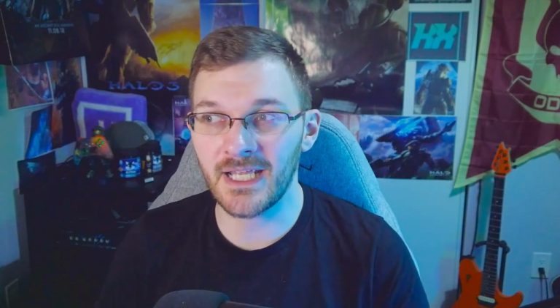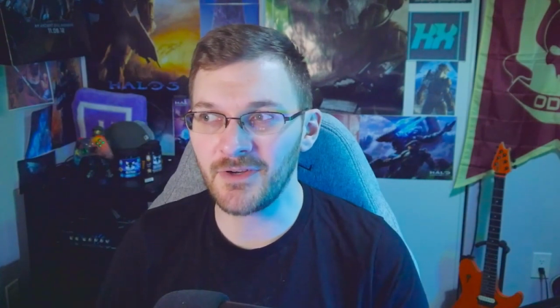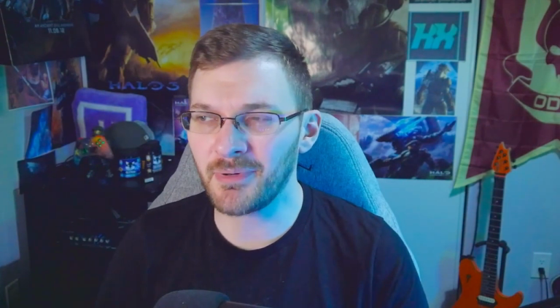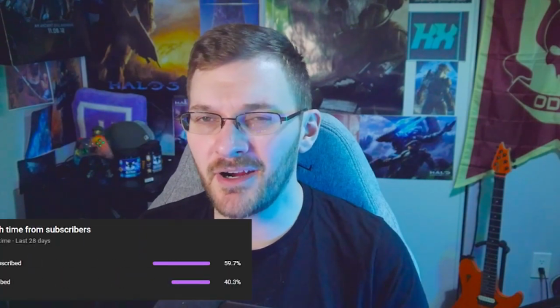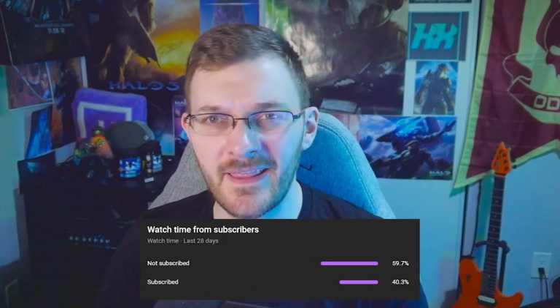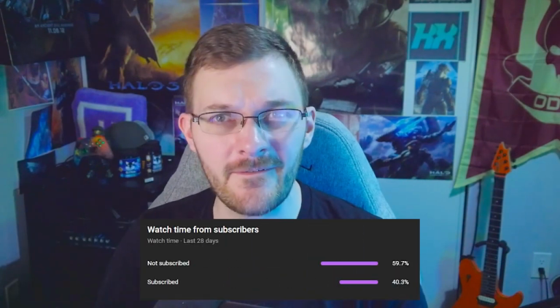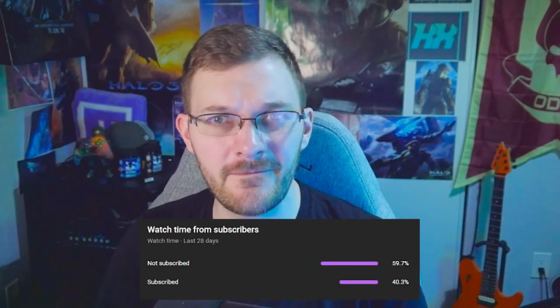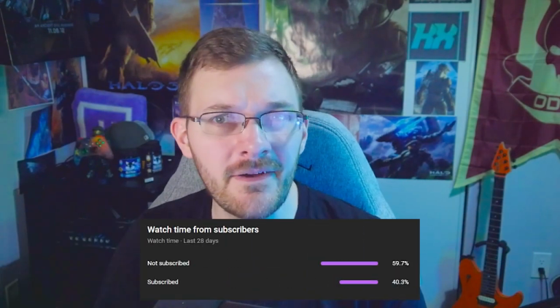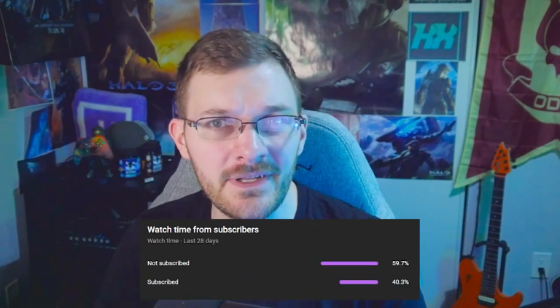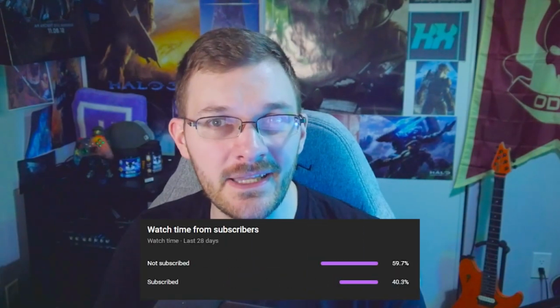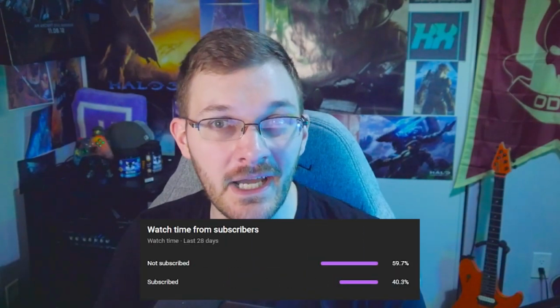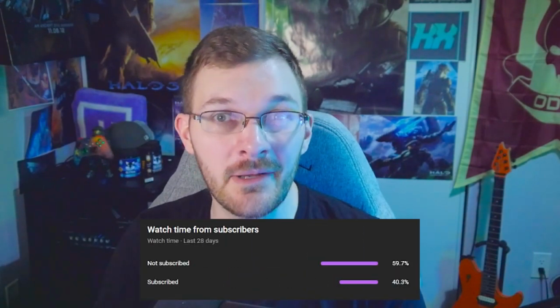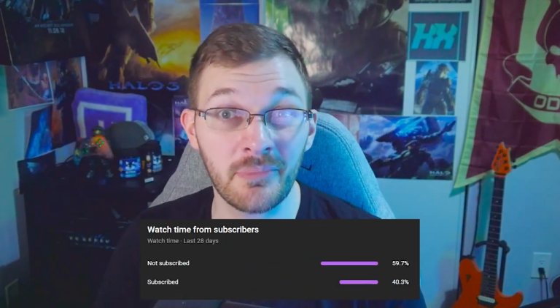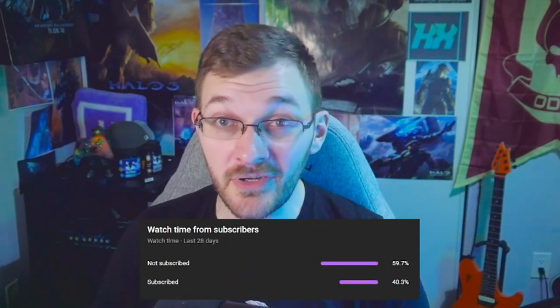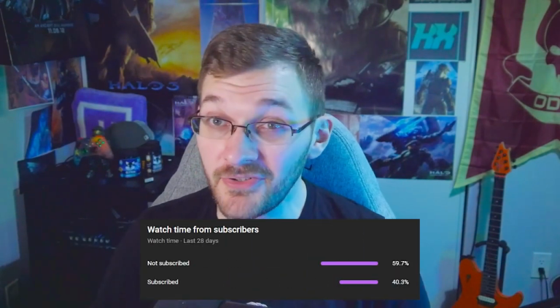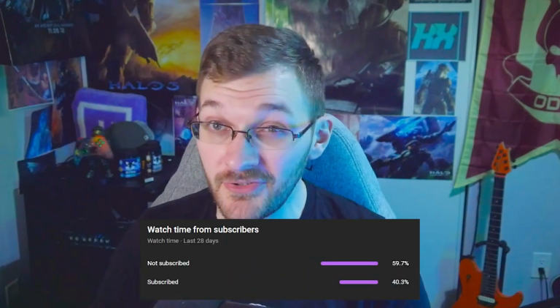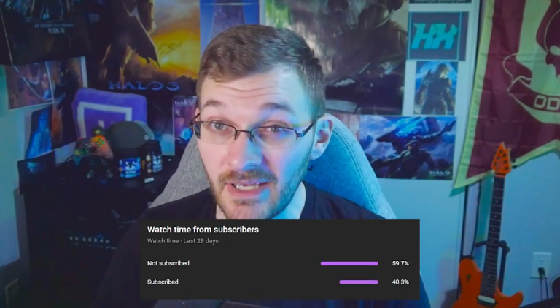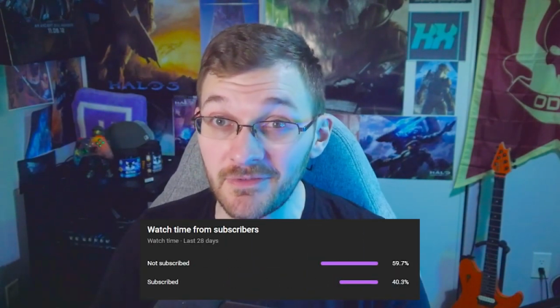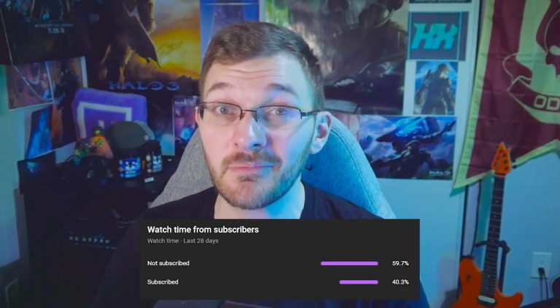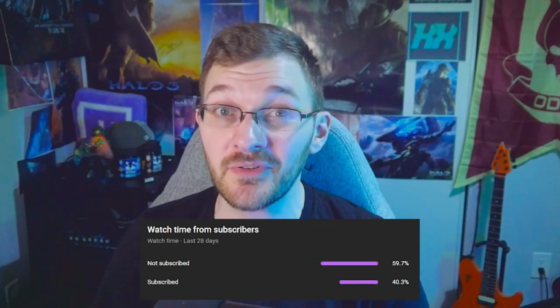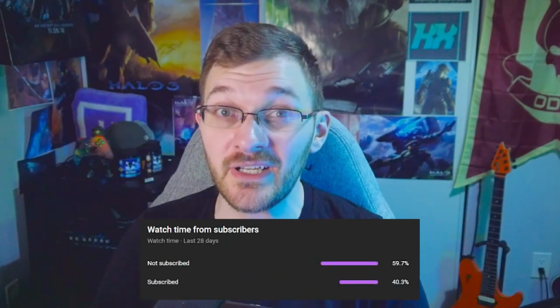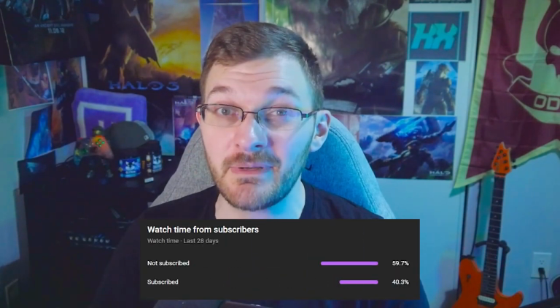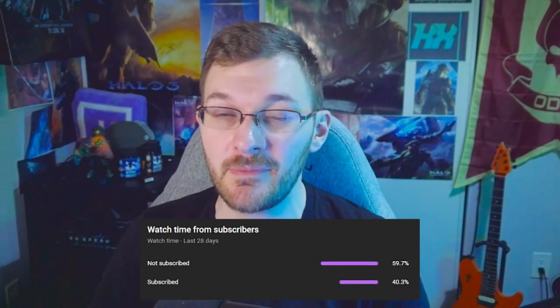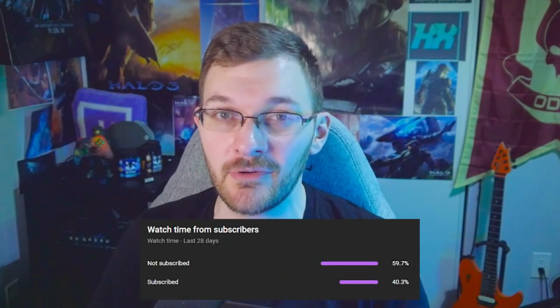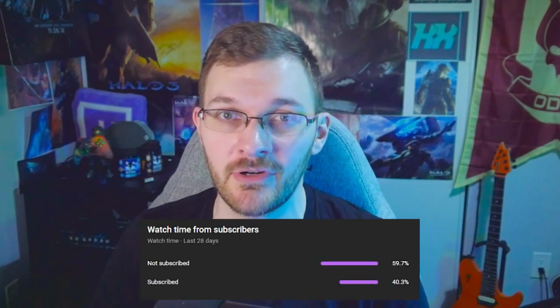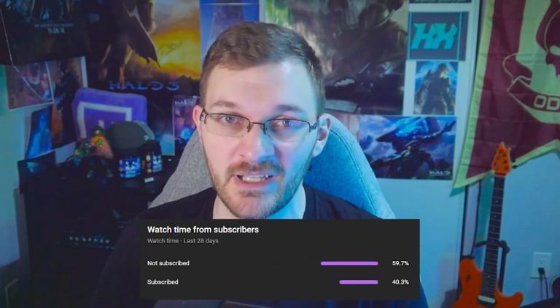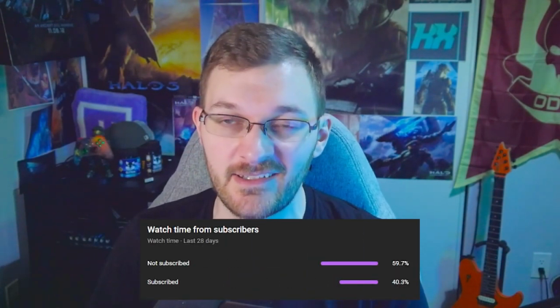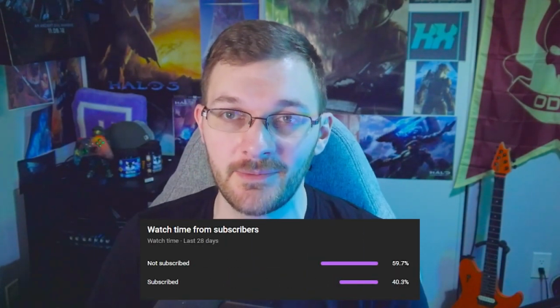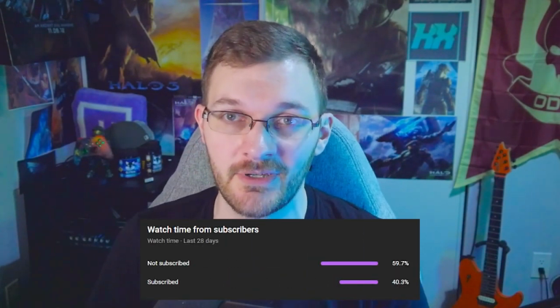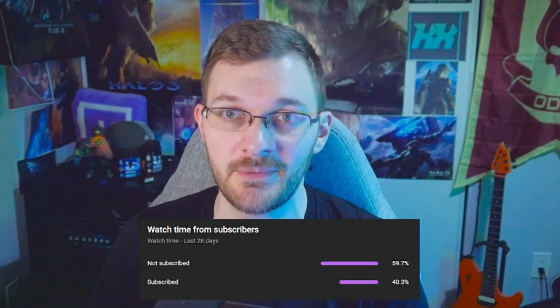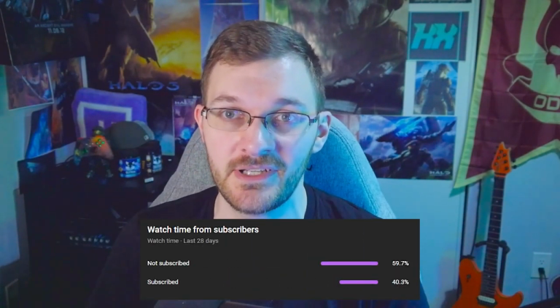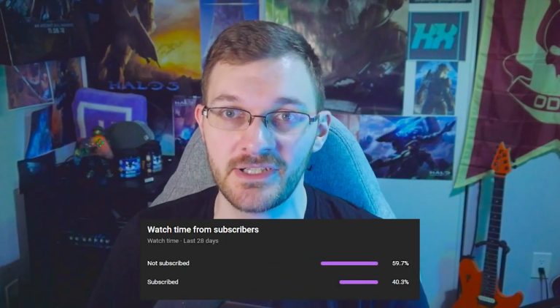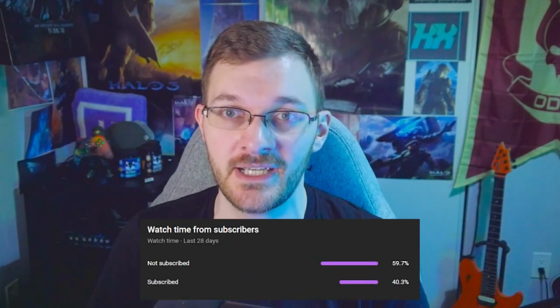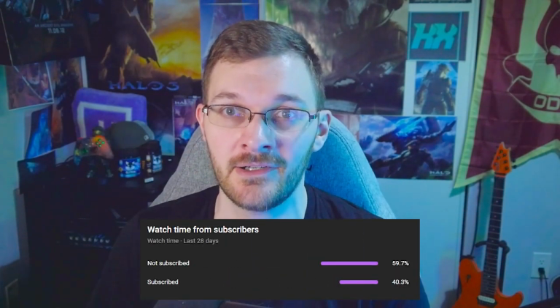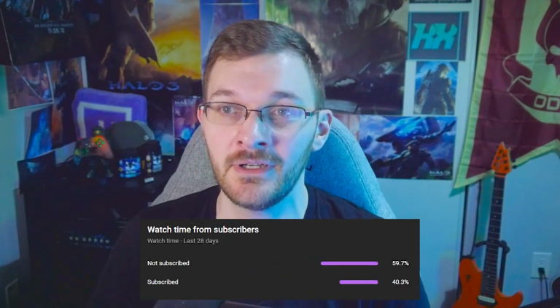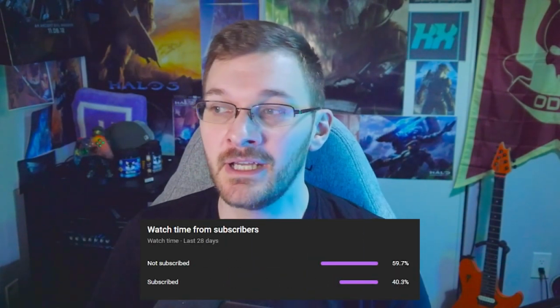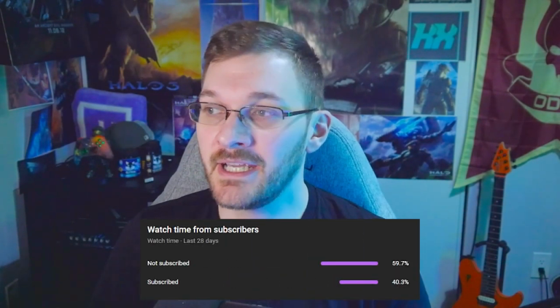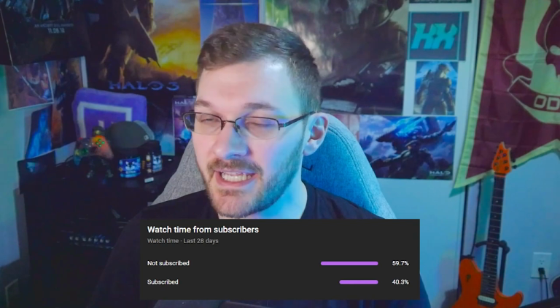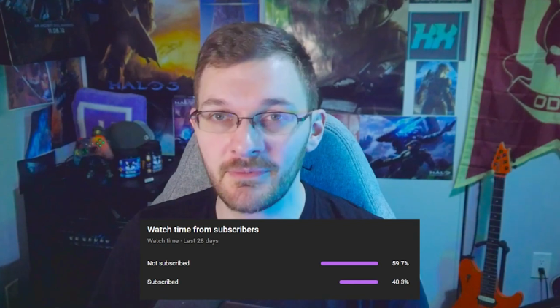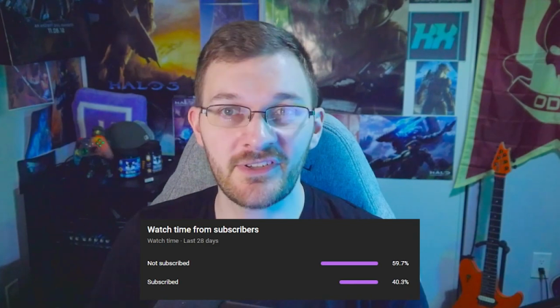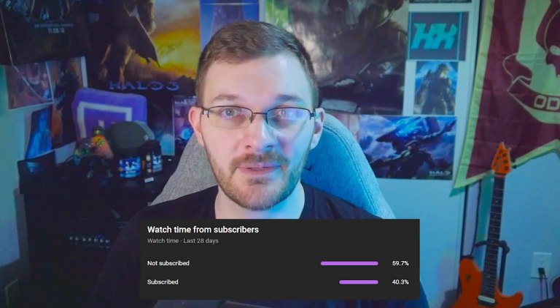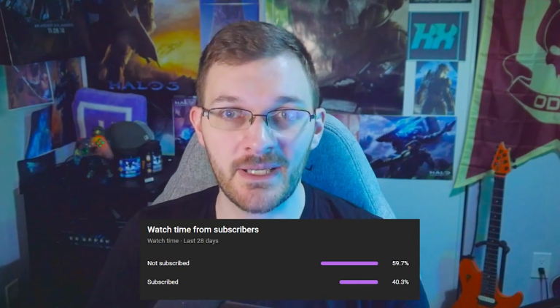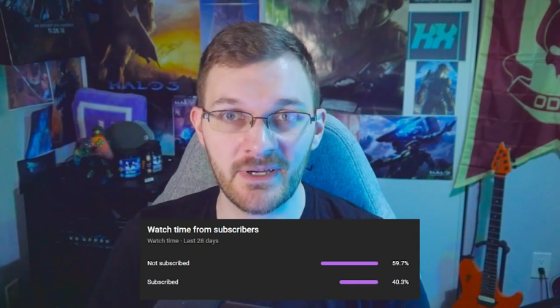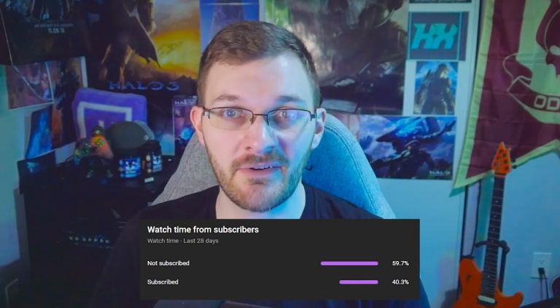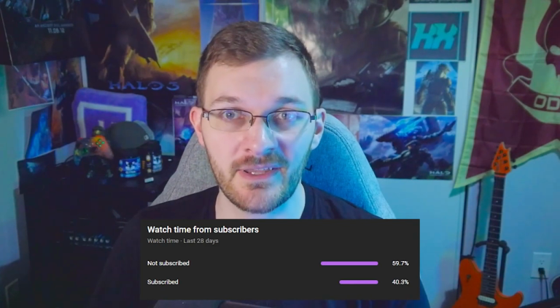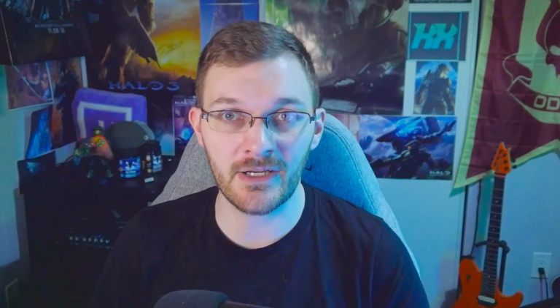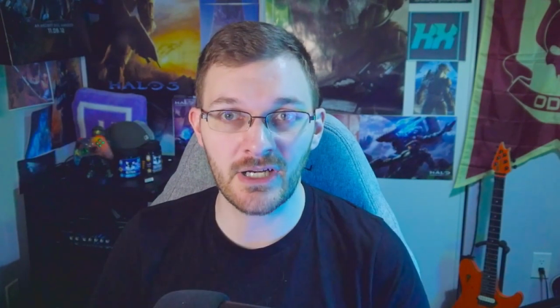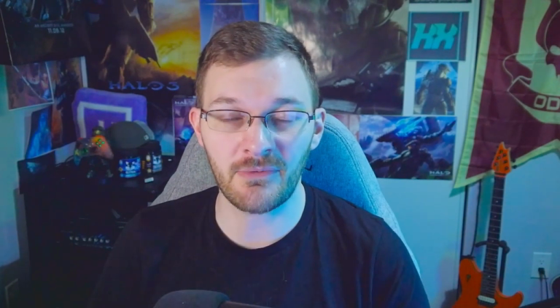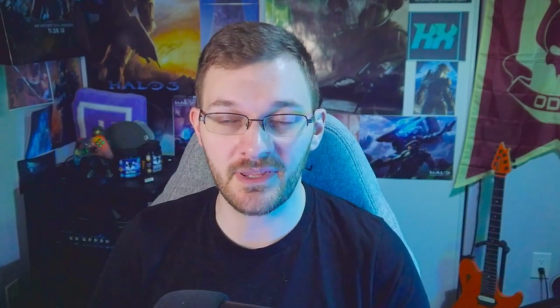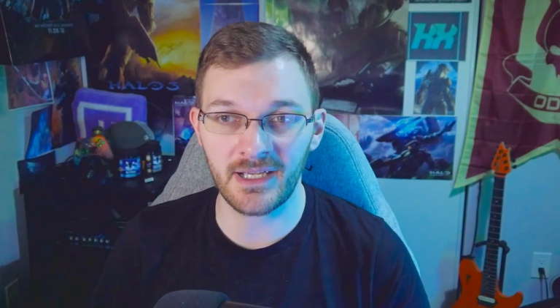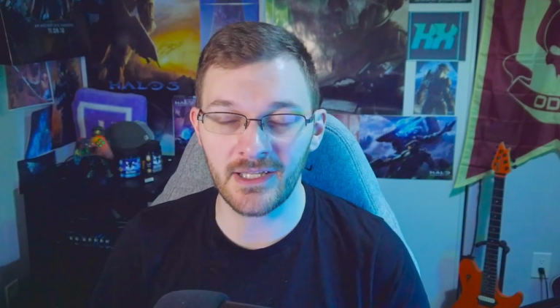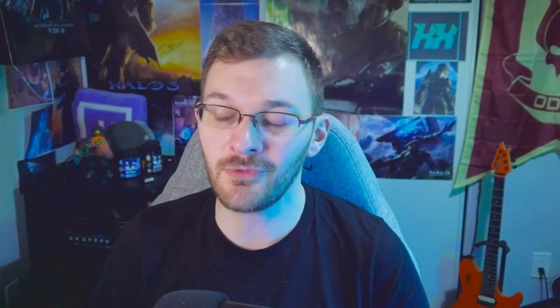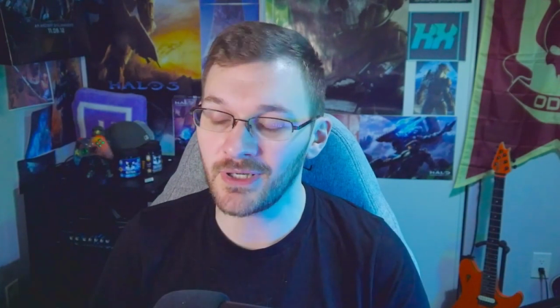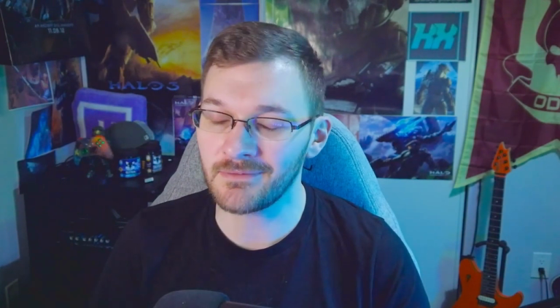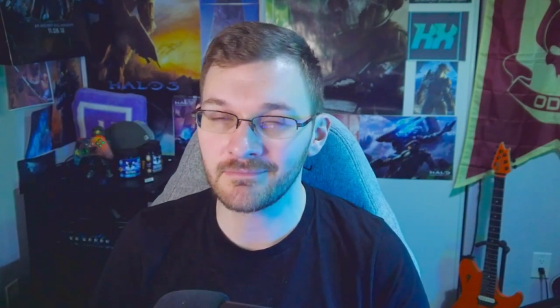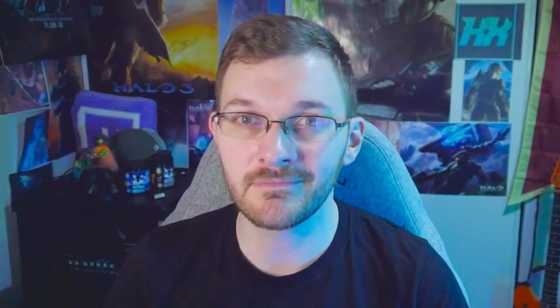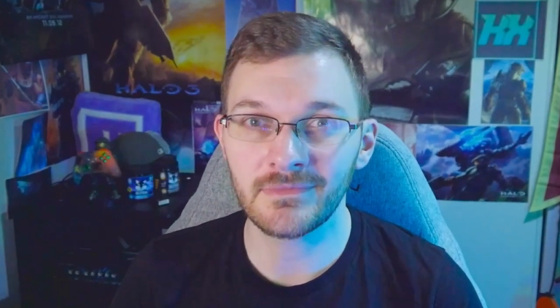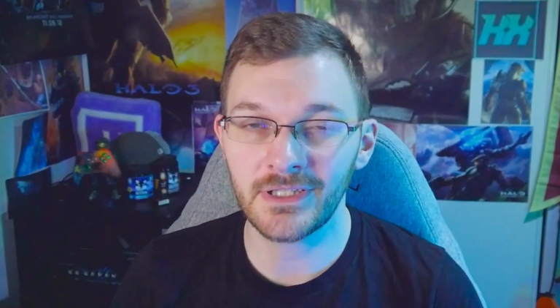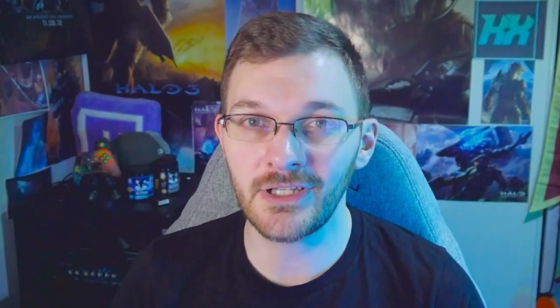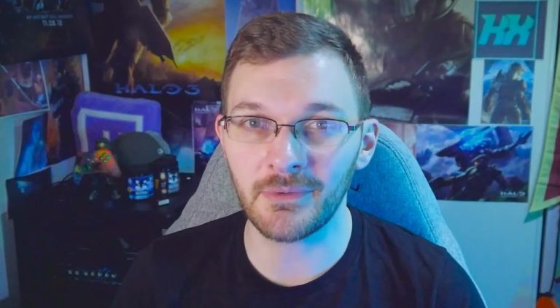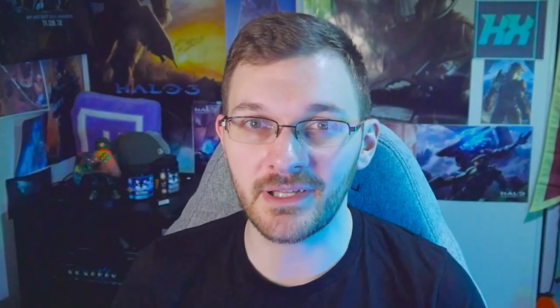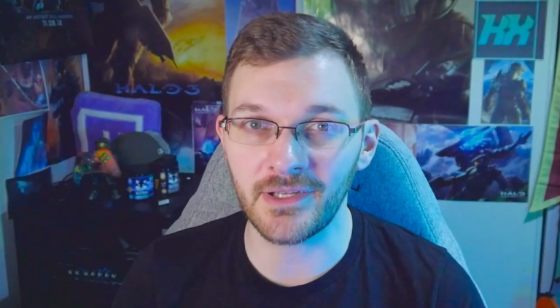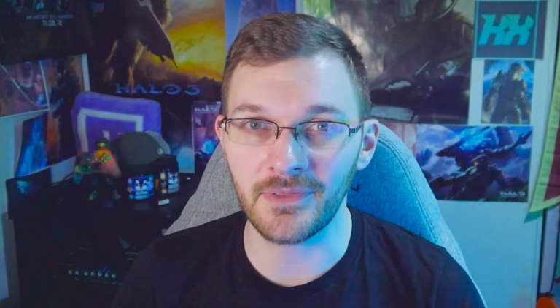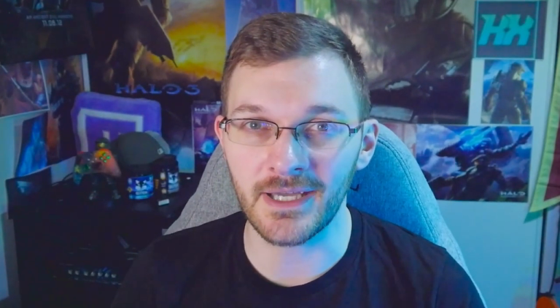And if you're part of that 59.7% of people who are not subscribed to the channel and want to stay updated with everything going on with Halo, well, you know what to do then.